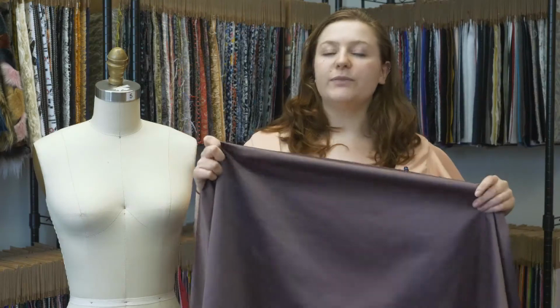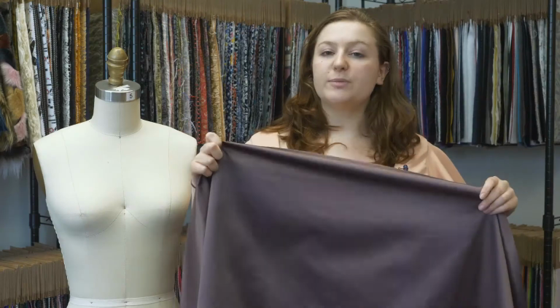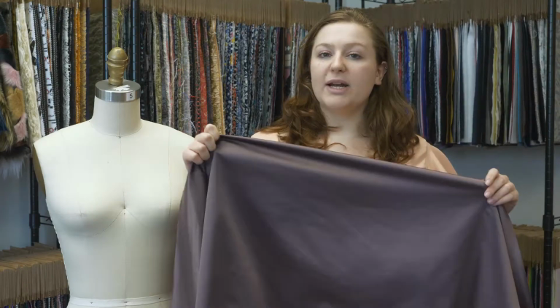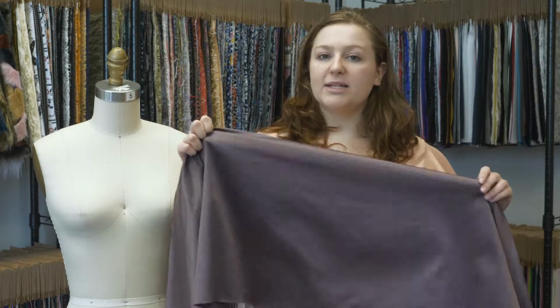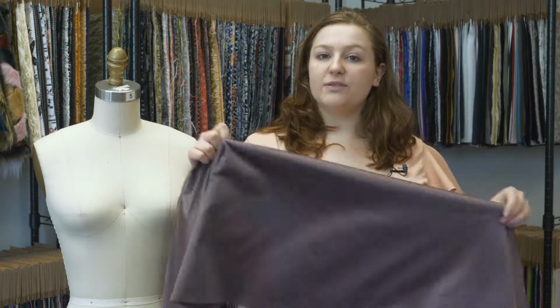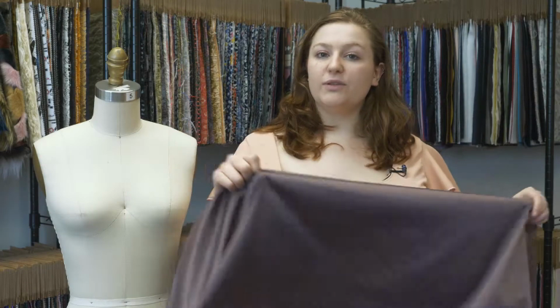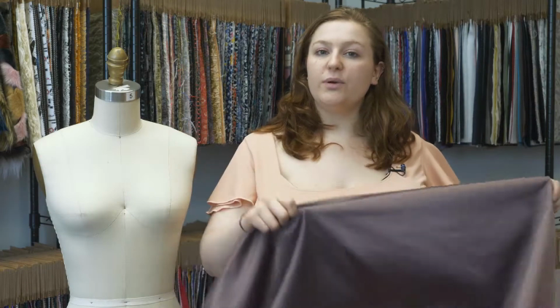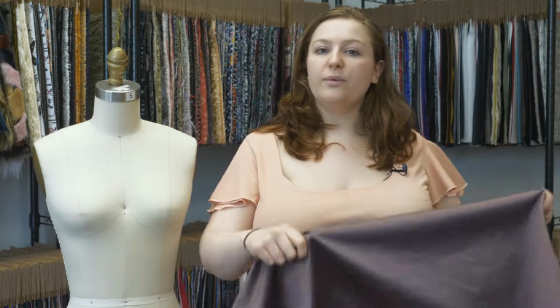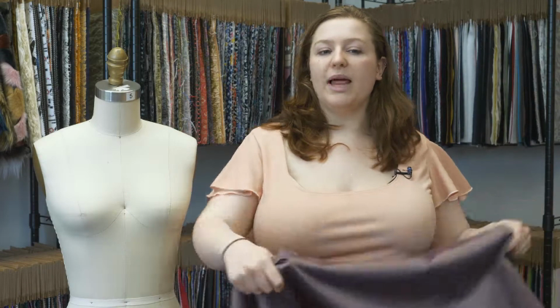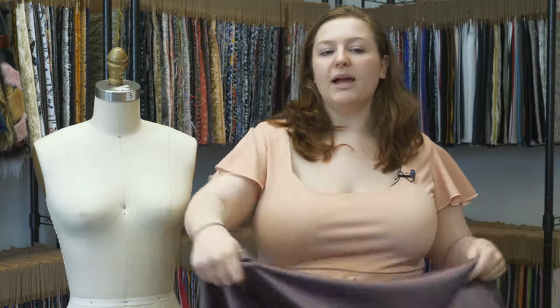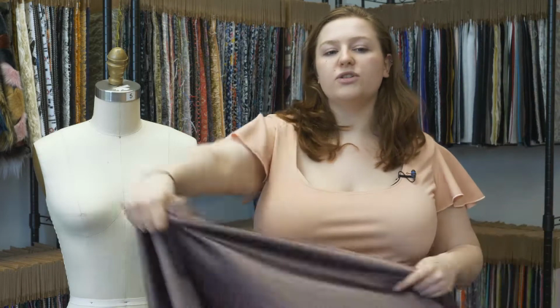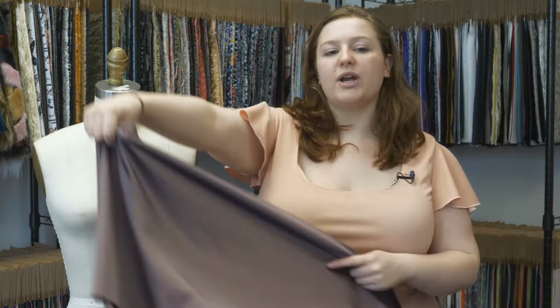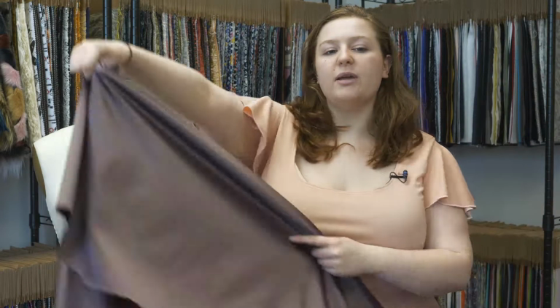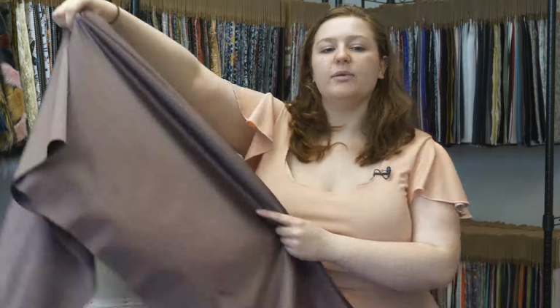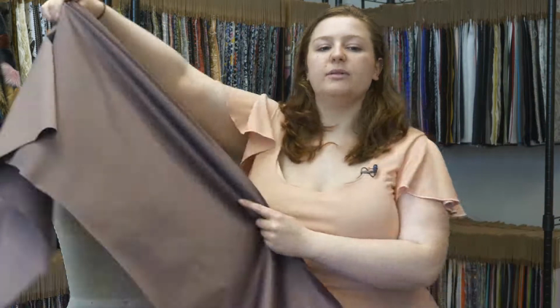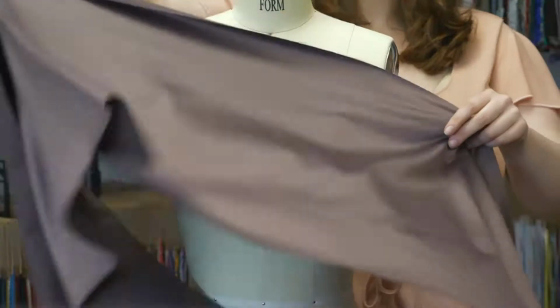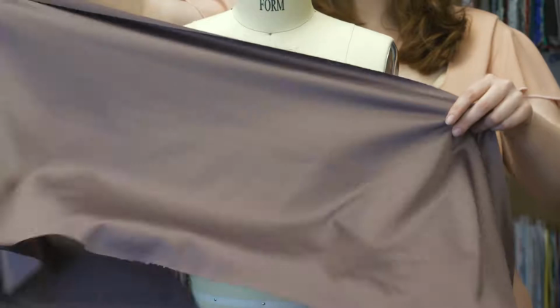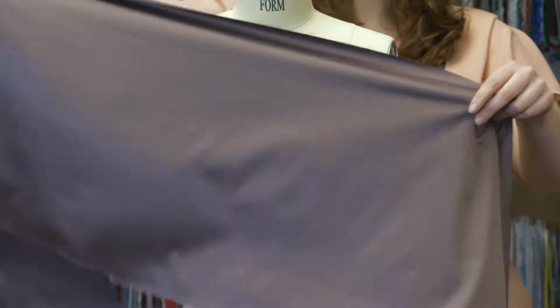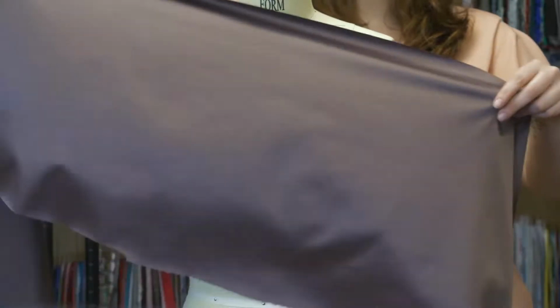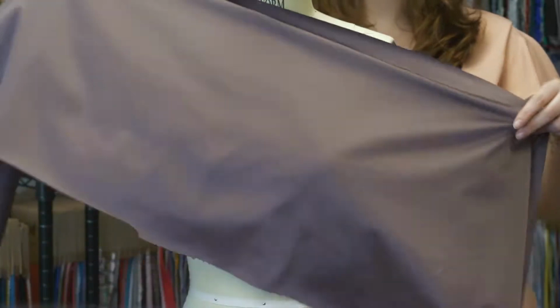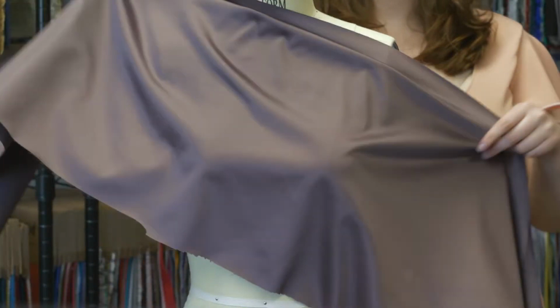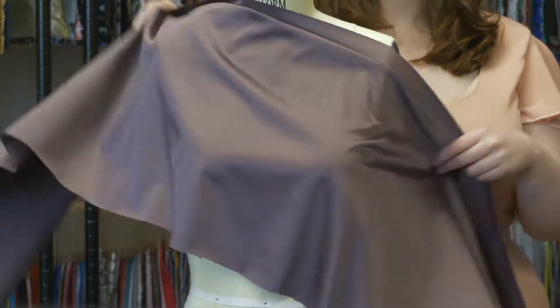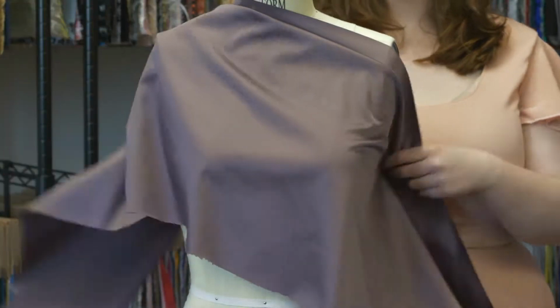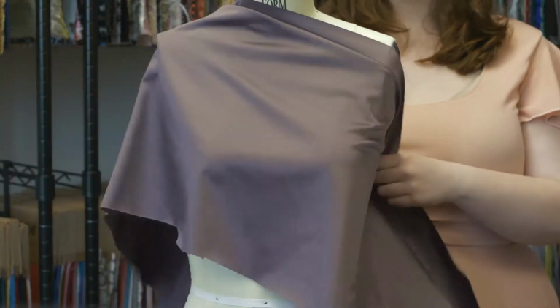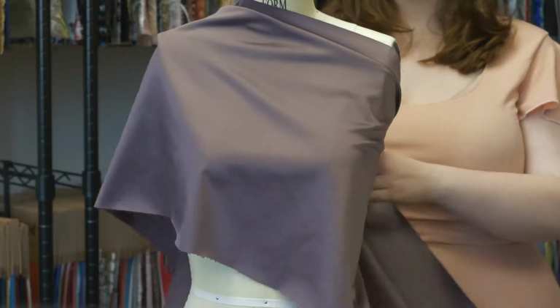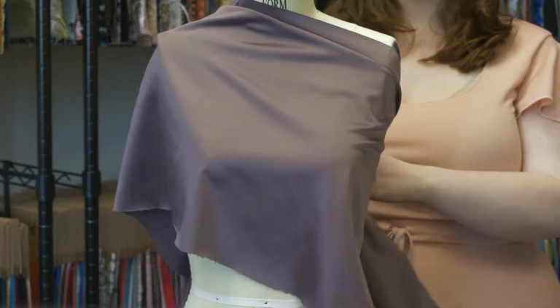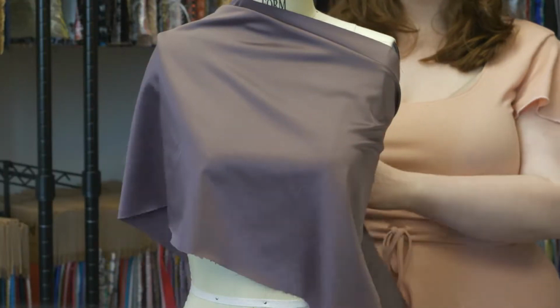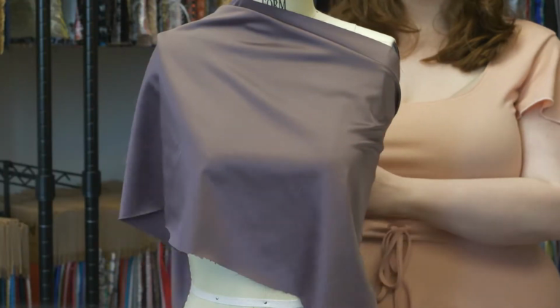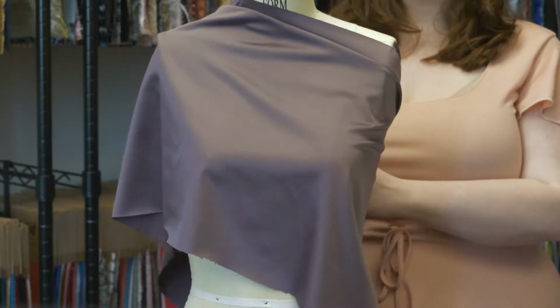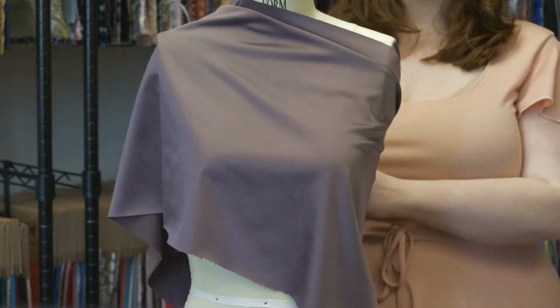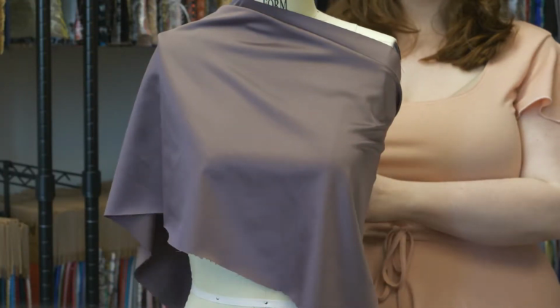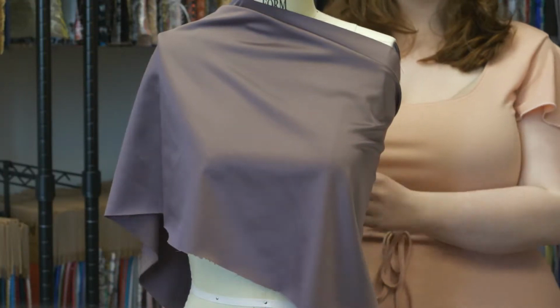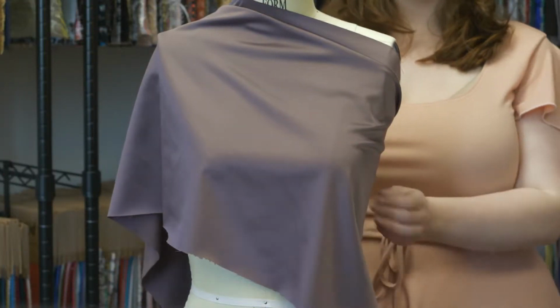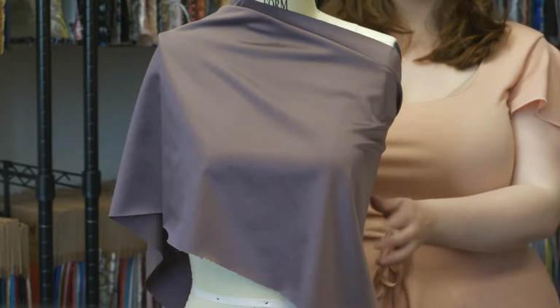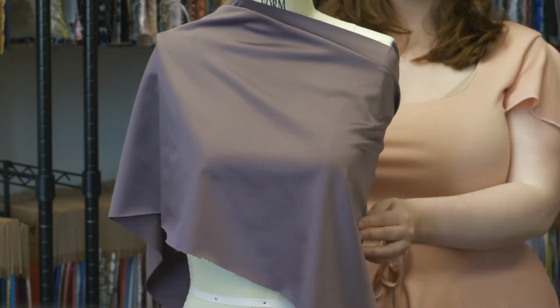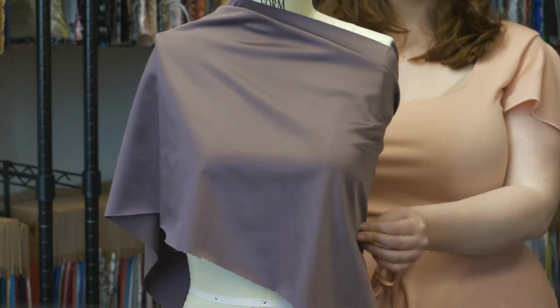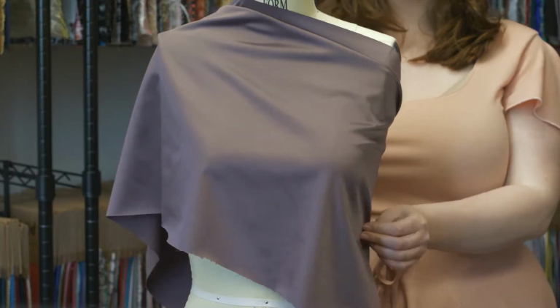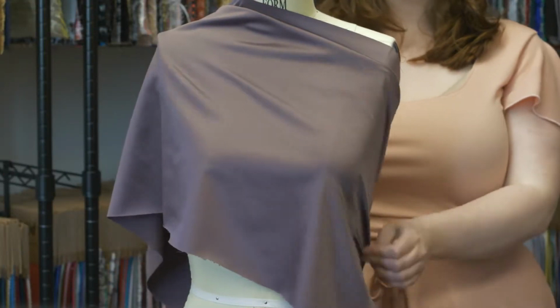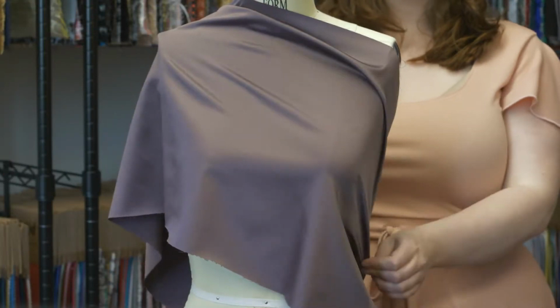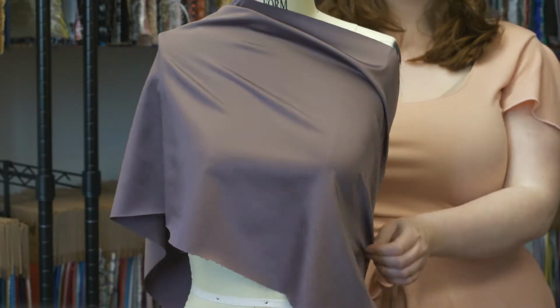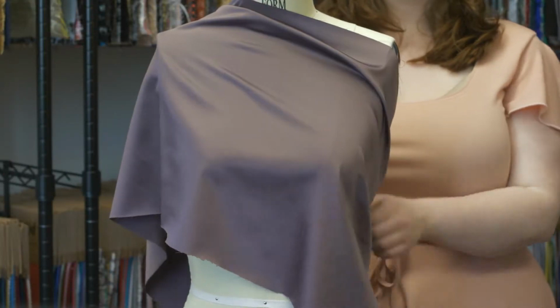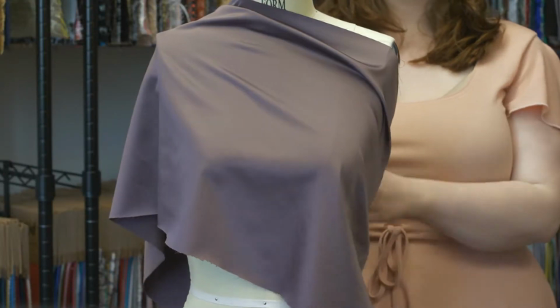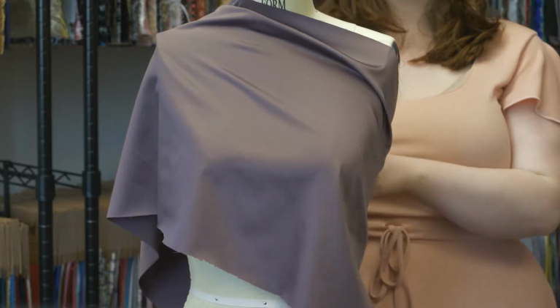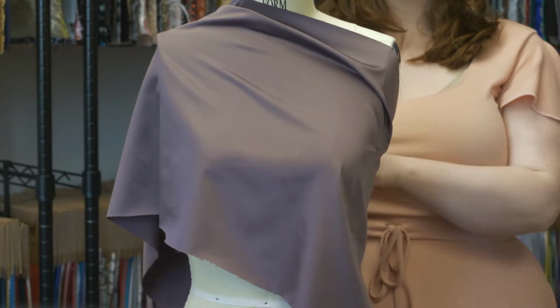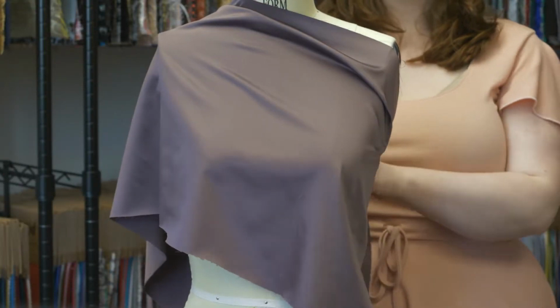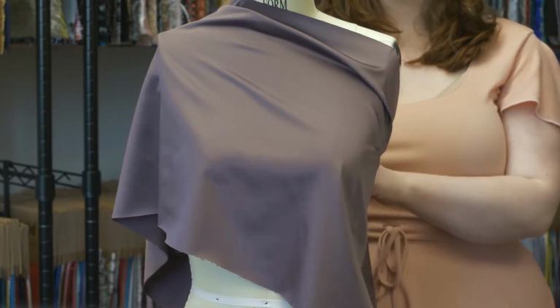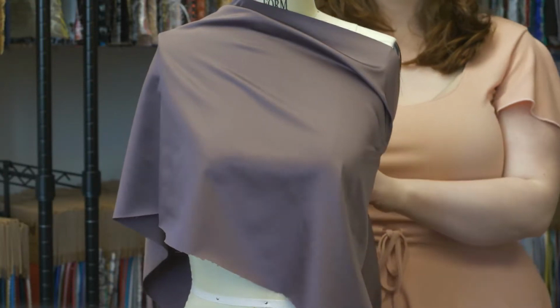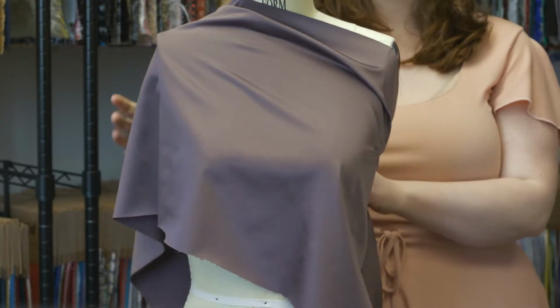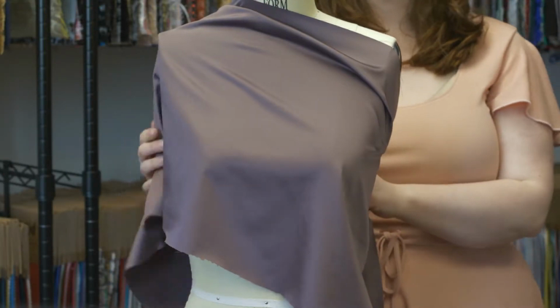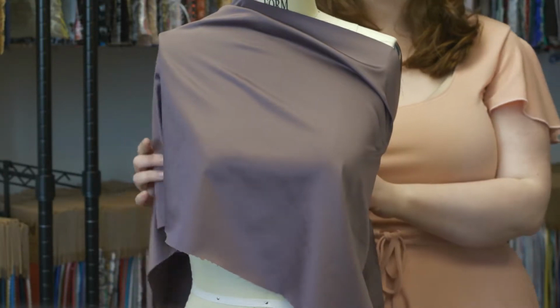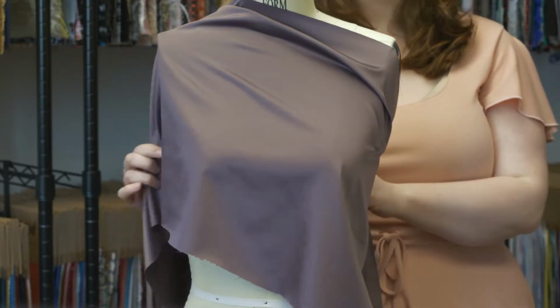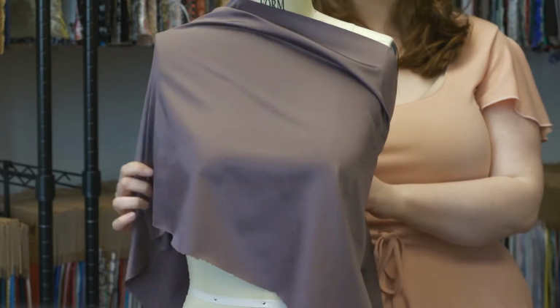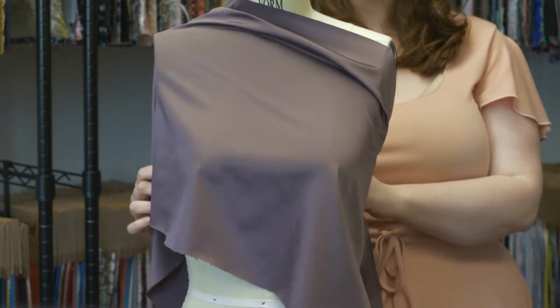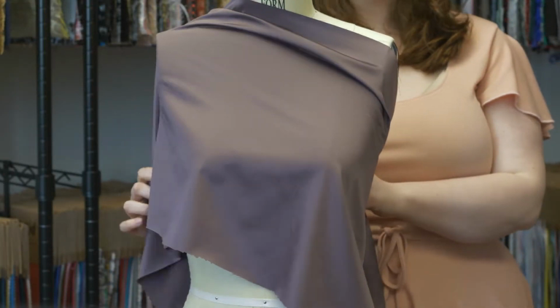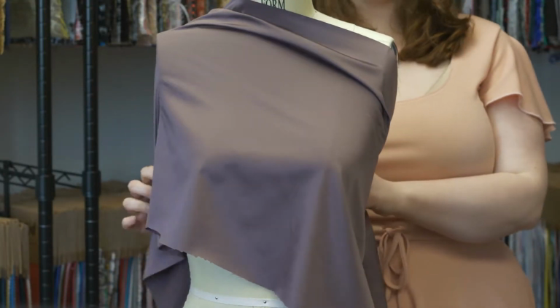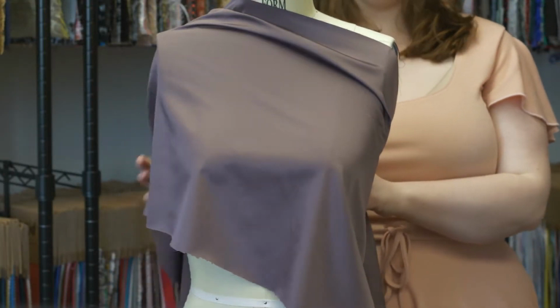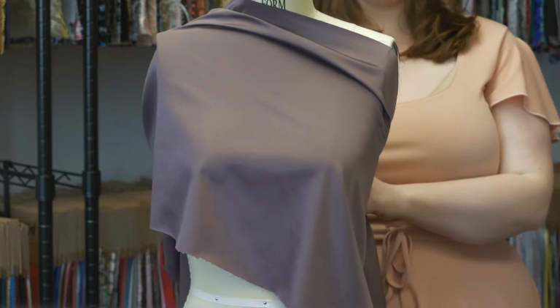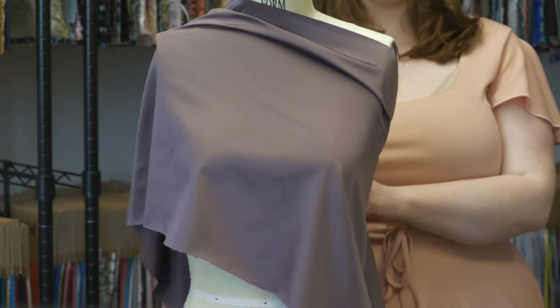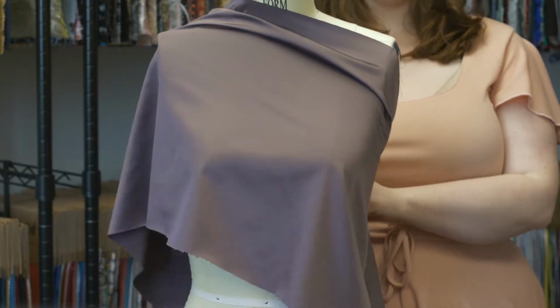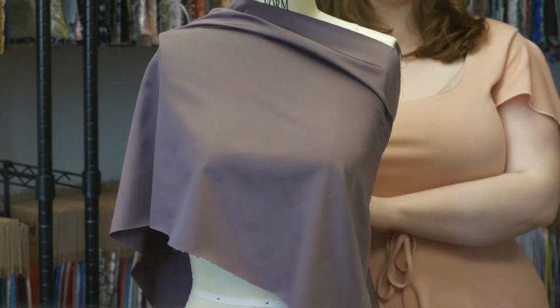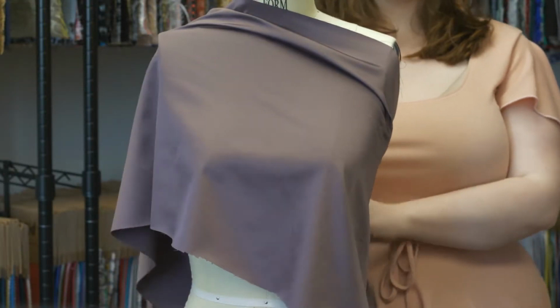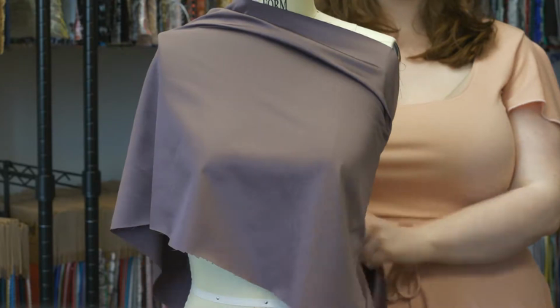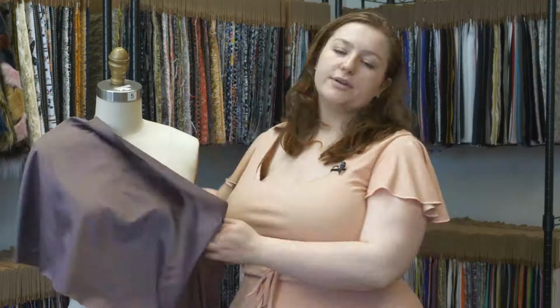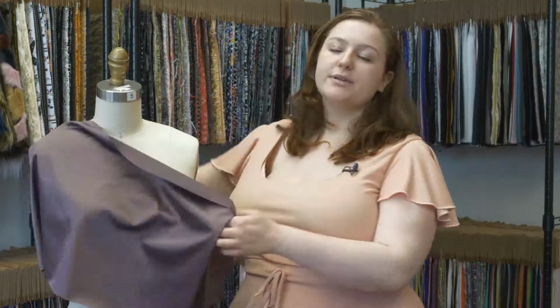This product has a fluid, relaxed drape, and it would make a lovely wrapped blouse with three-quarter sleeves and a deep V-neck, paired with some cigarette jeans and some black stilettos.